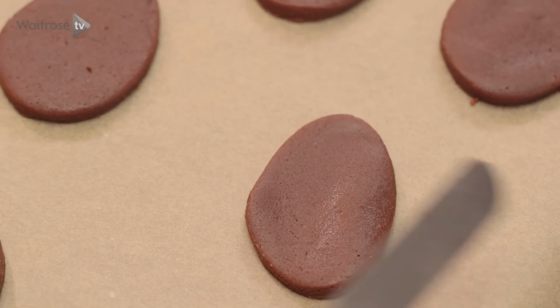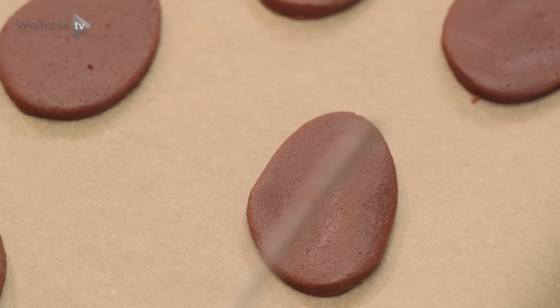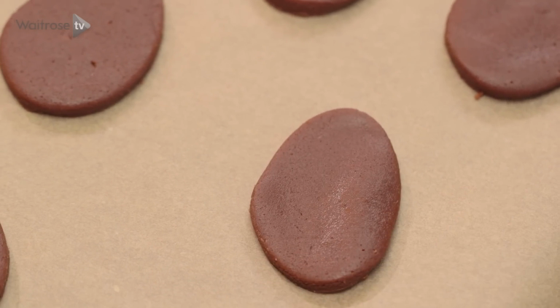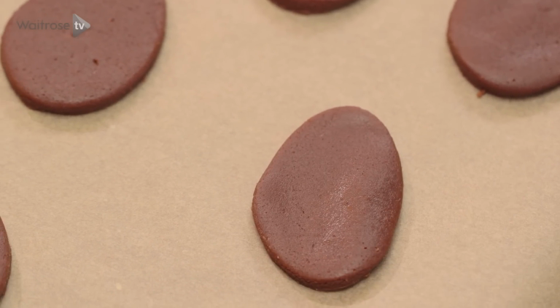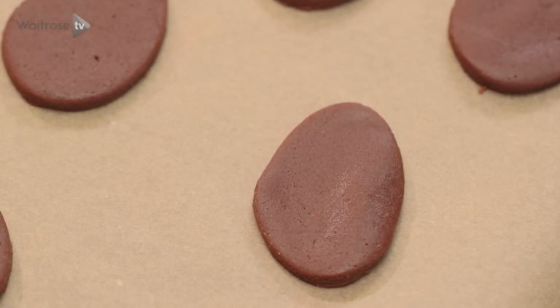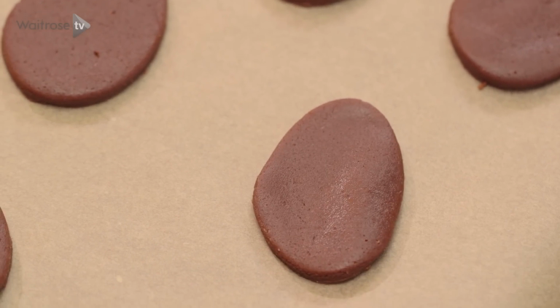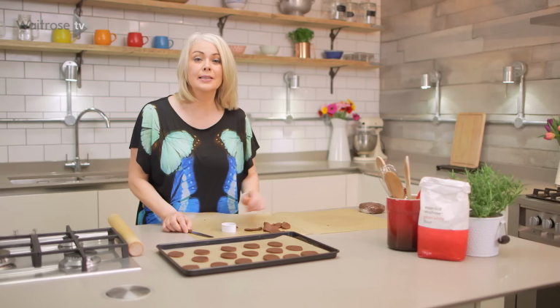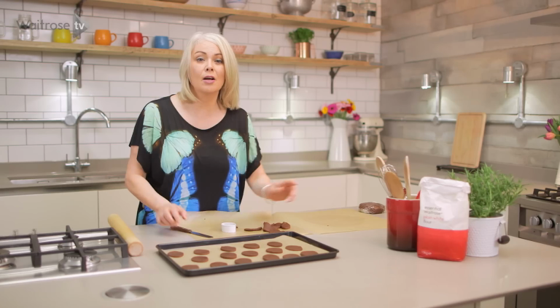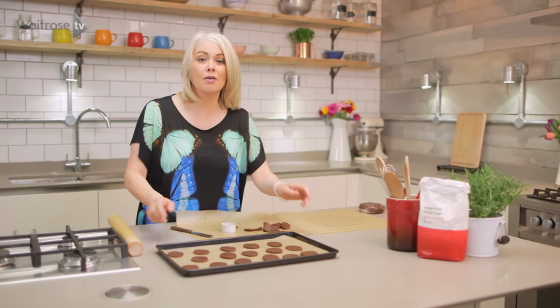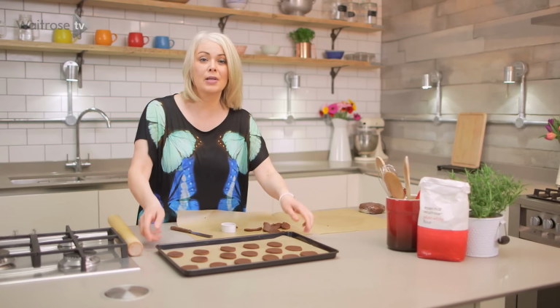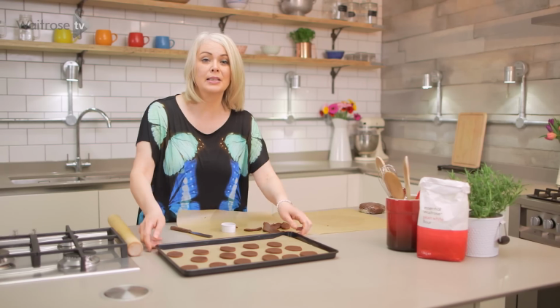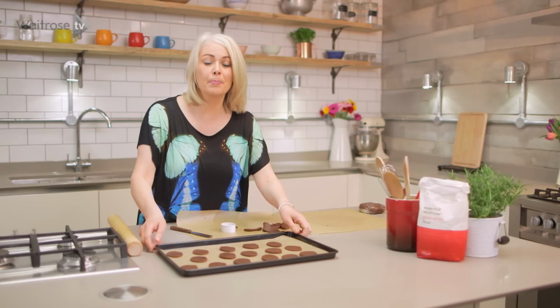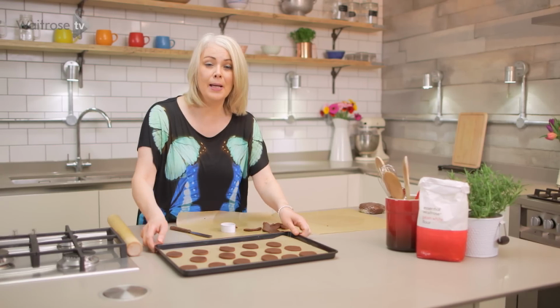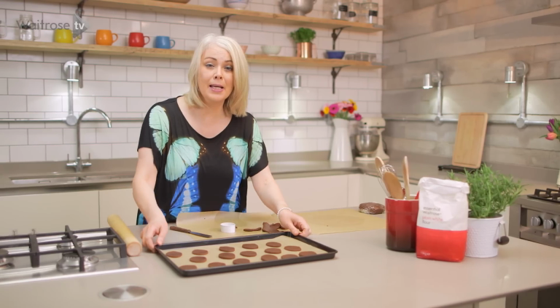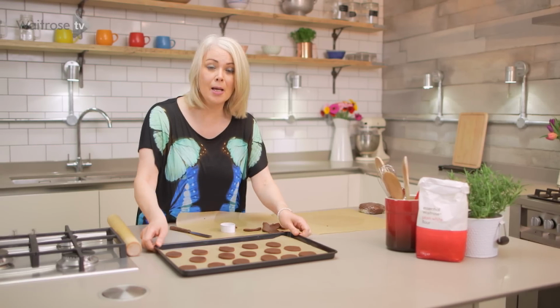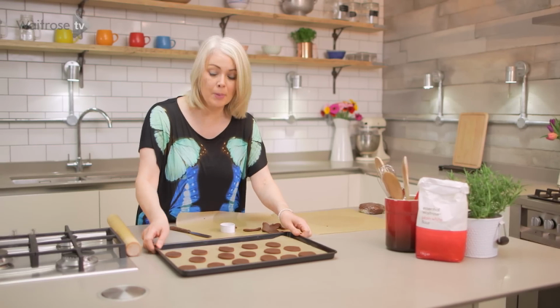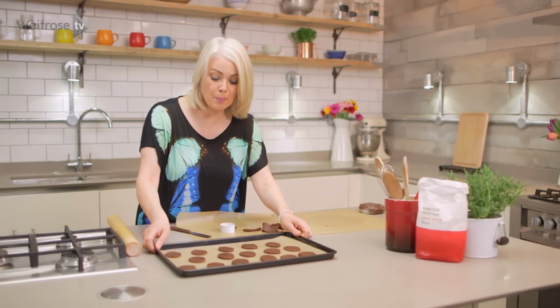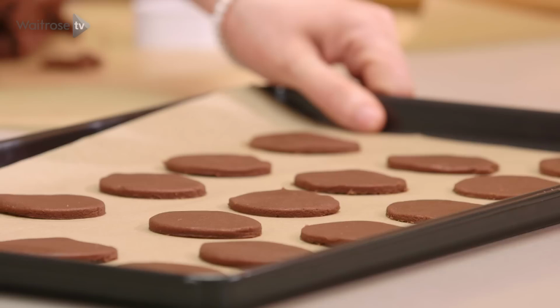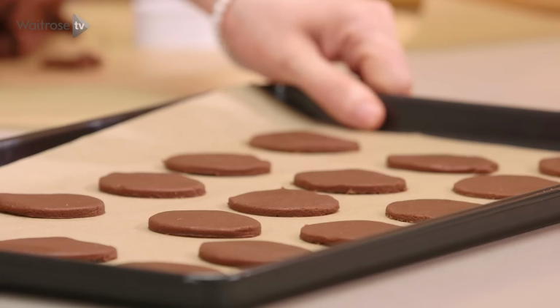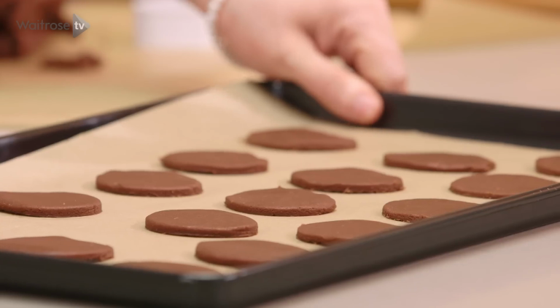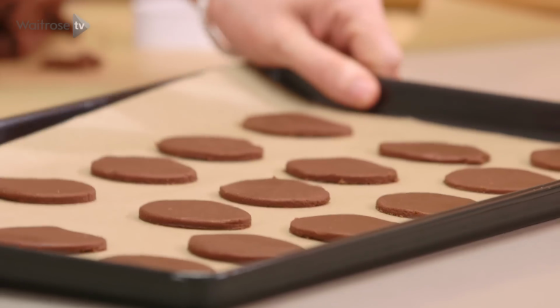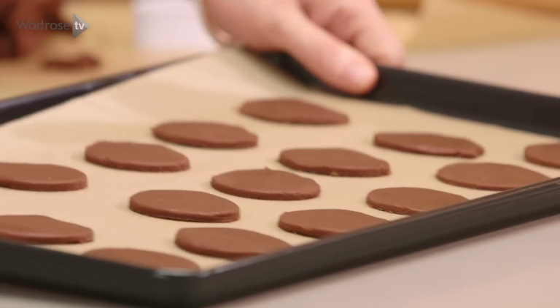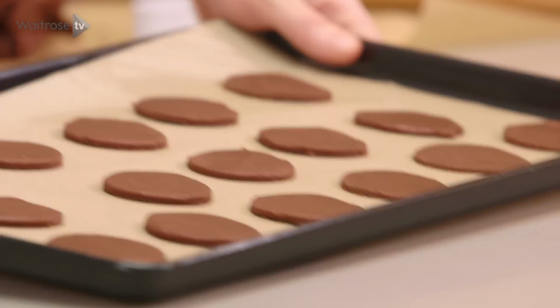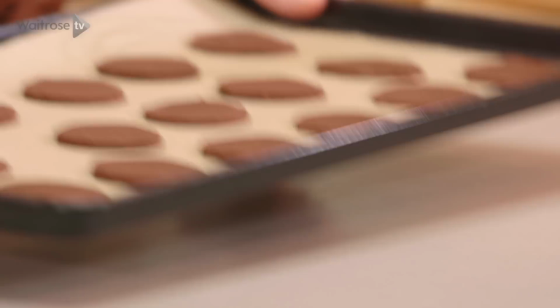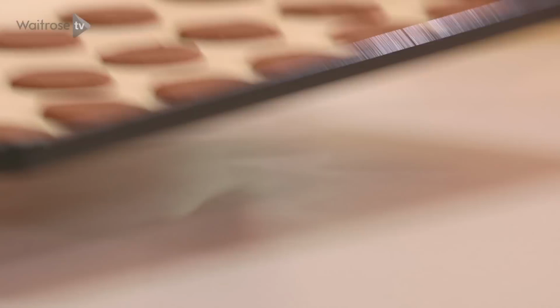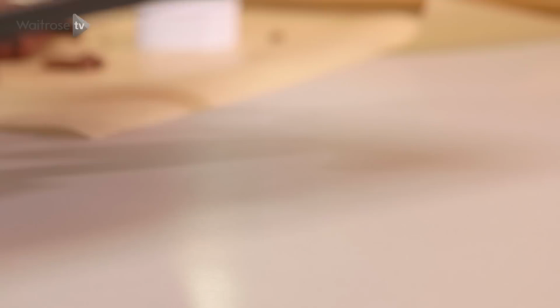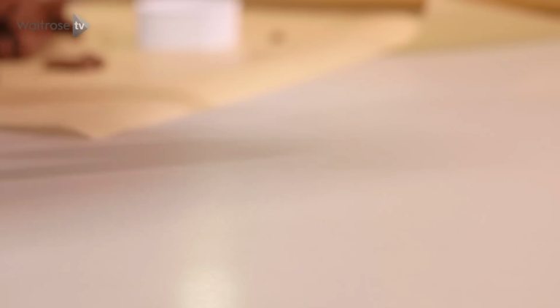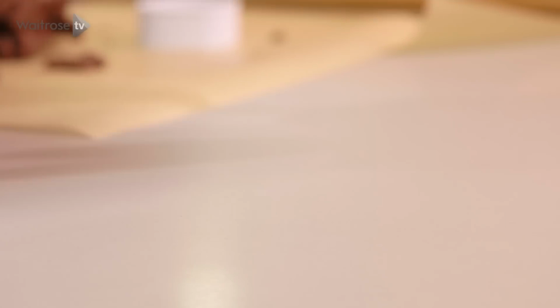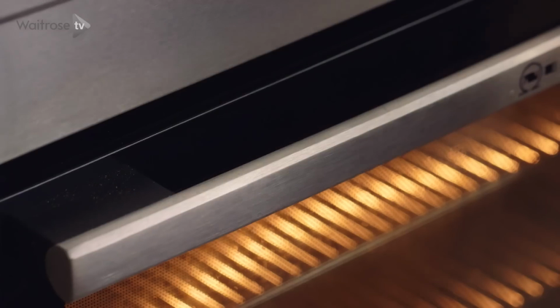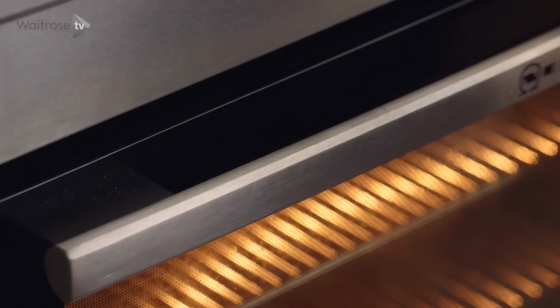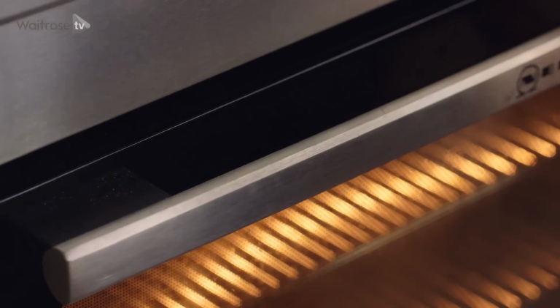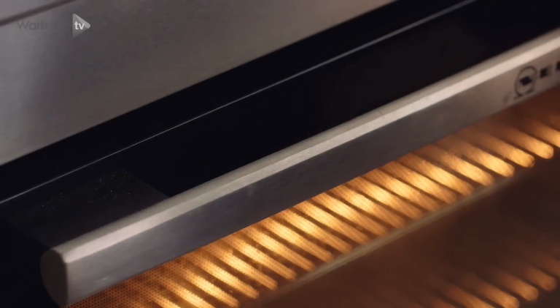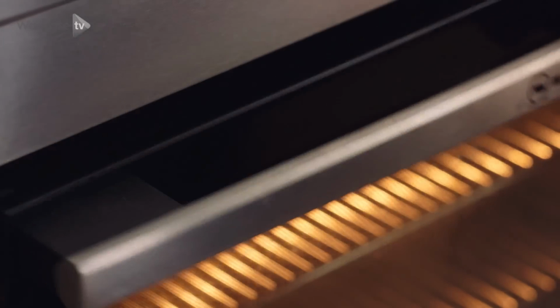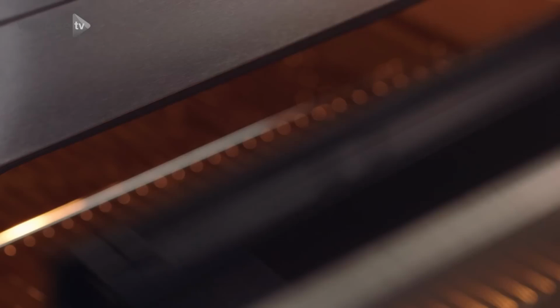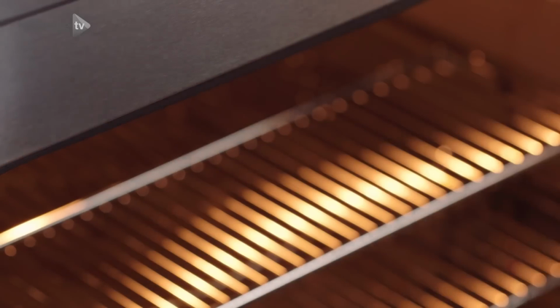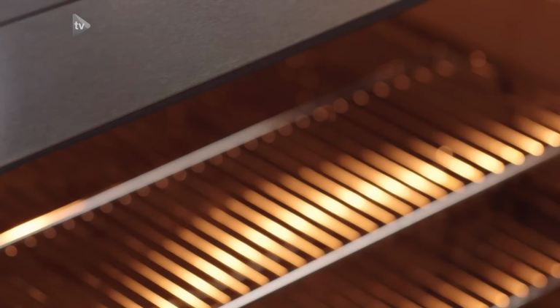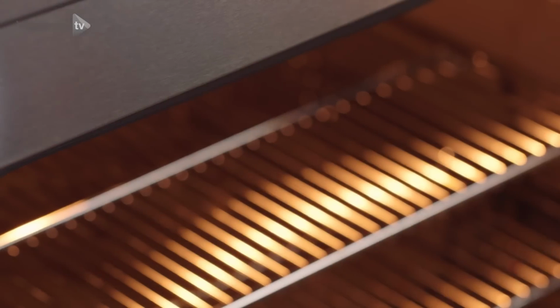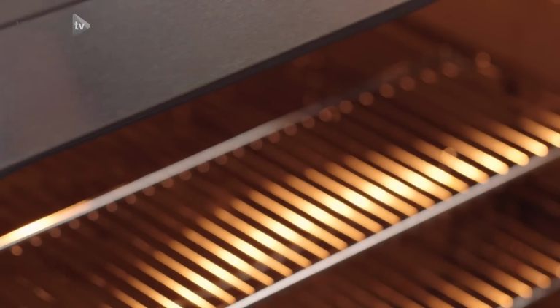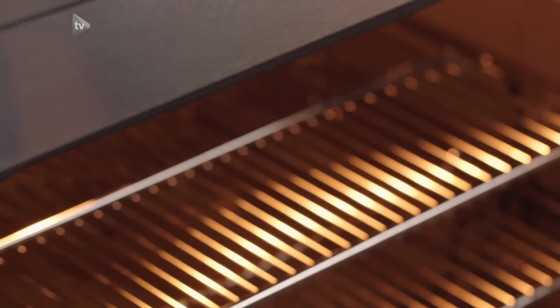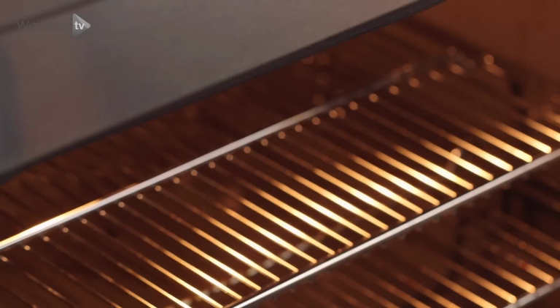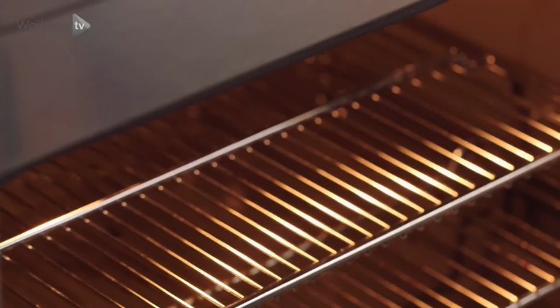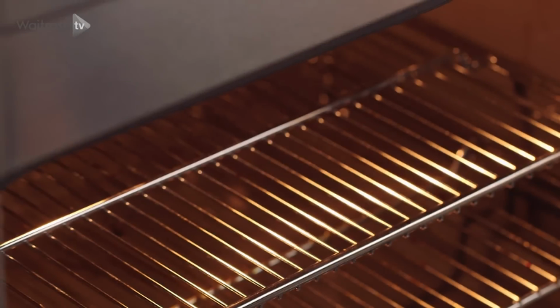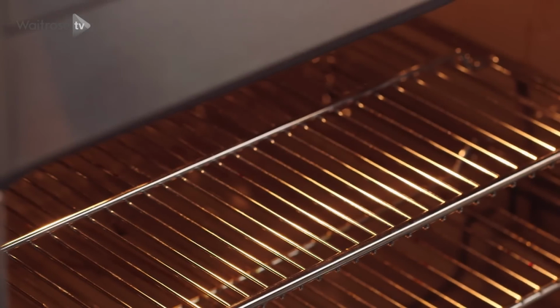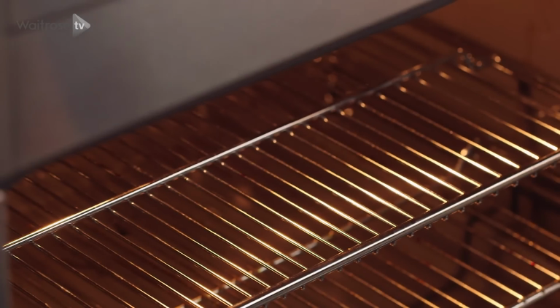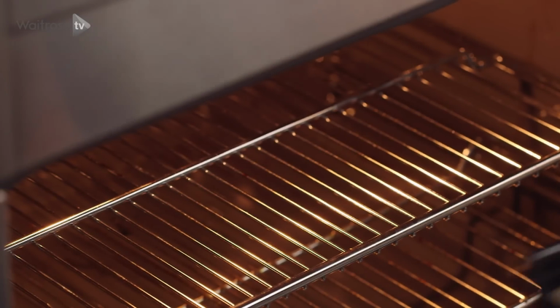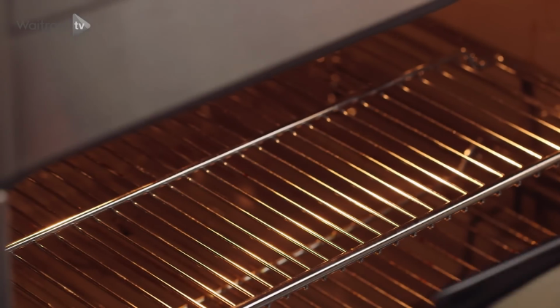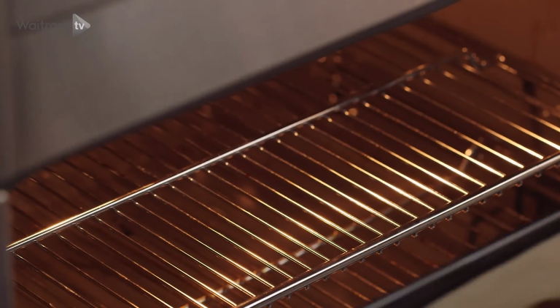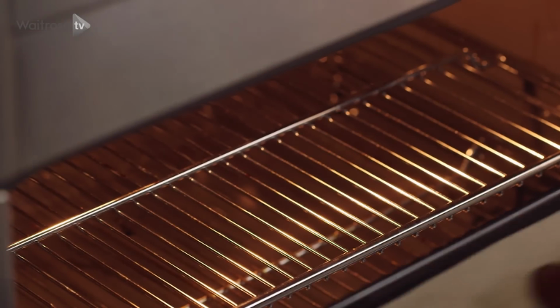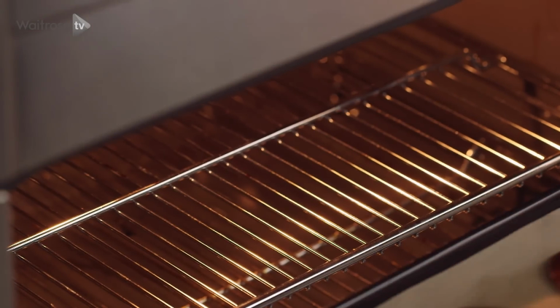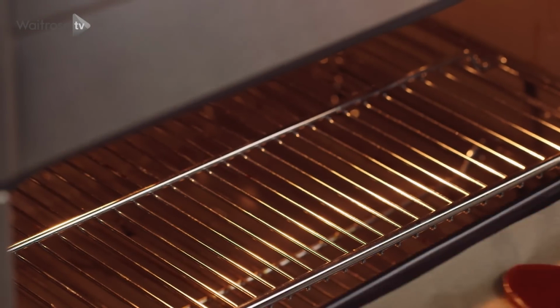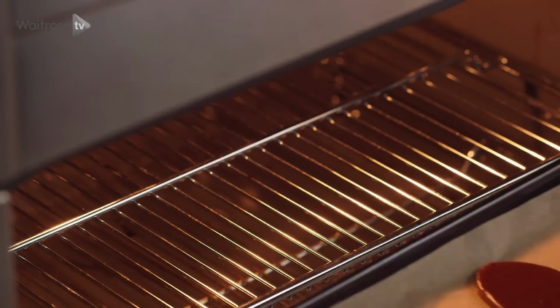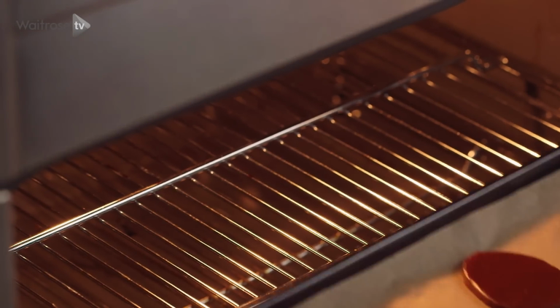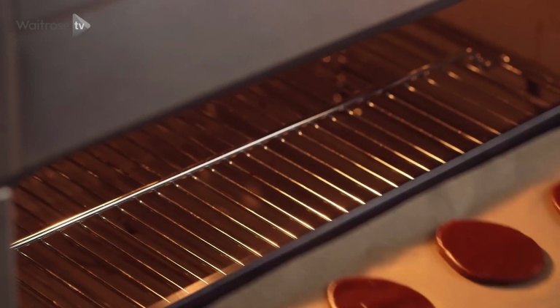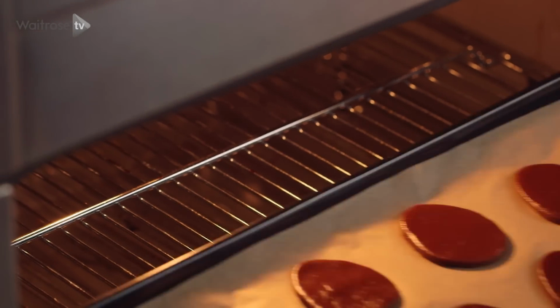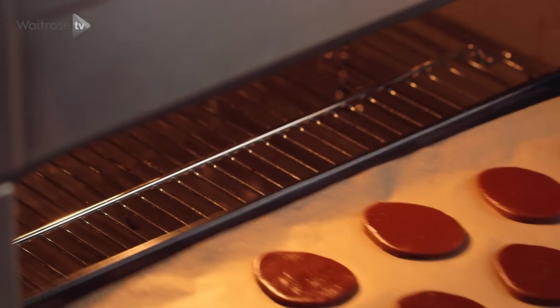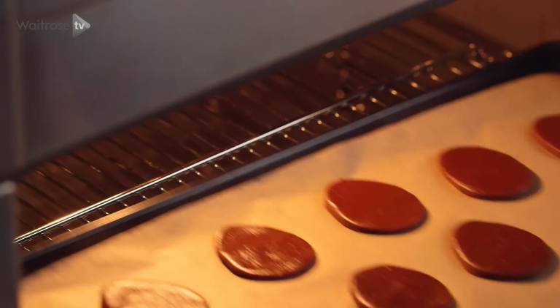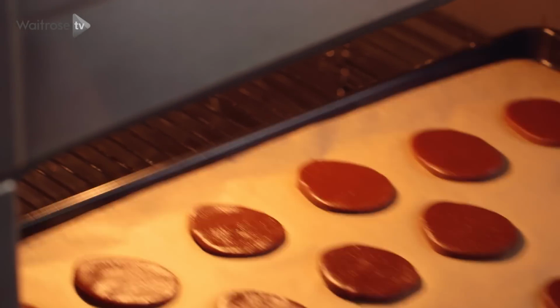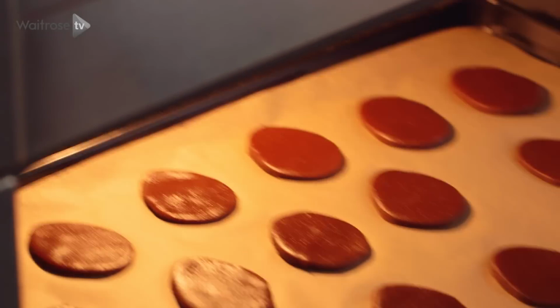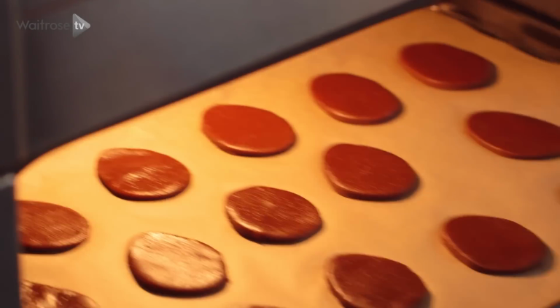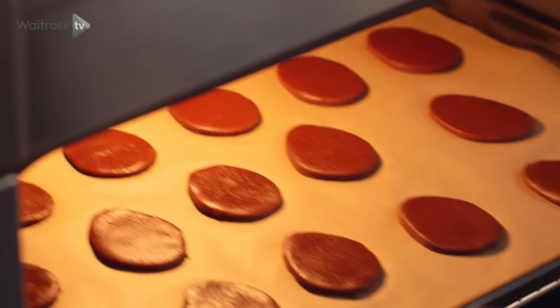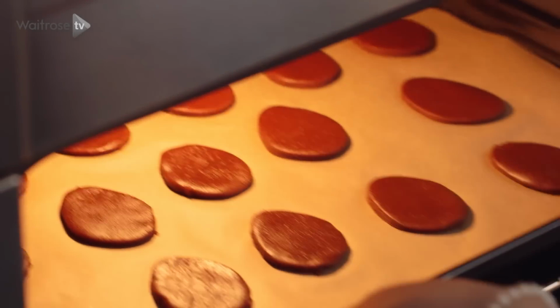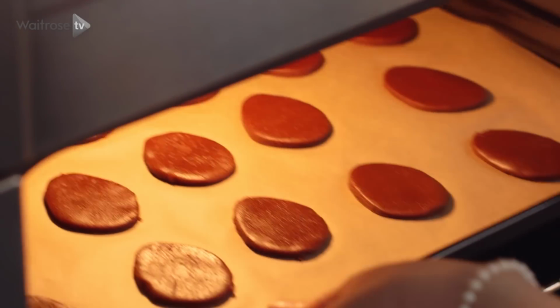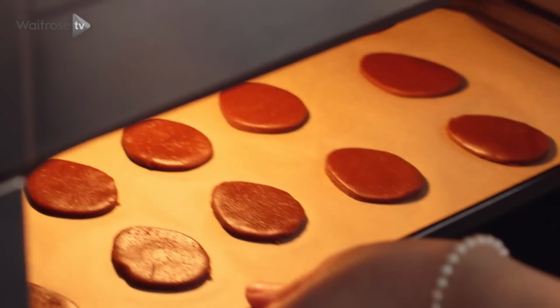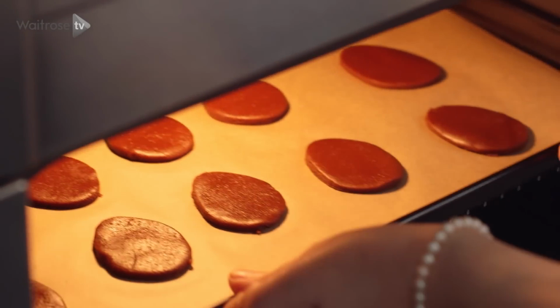So my biscuits are ready to bake. I'm going to pop them into the oven and then leave them to cool completely on a wire rack. Then we'll be ready to finish them off.